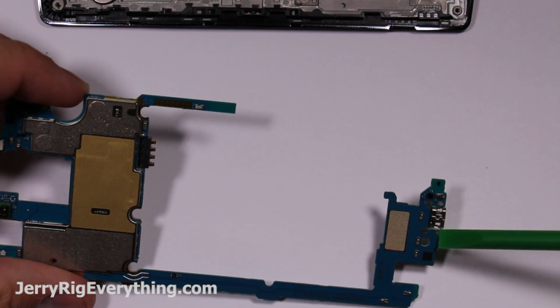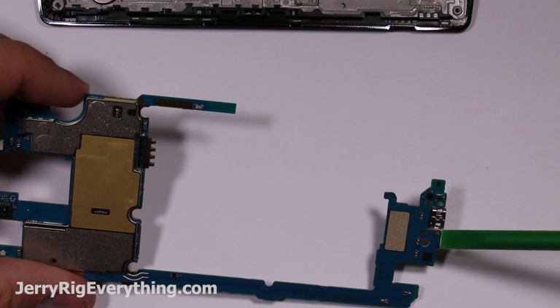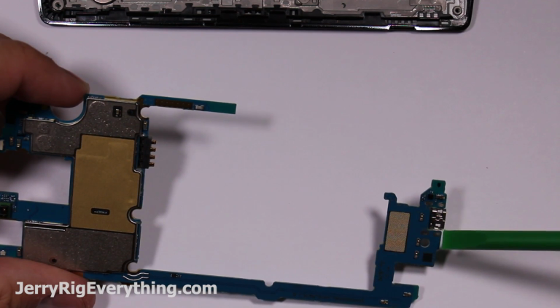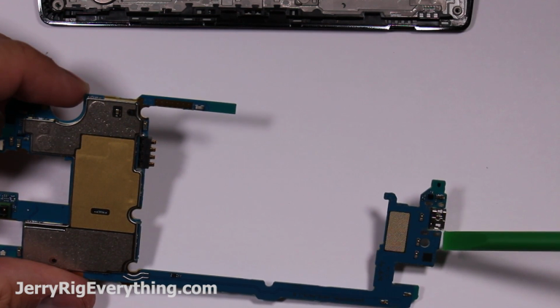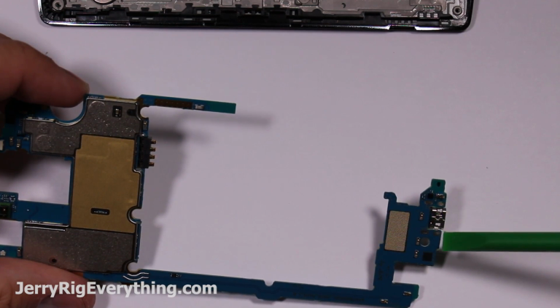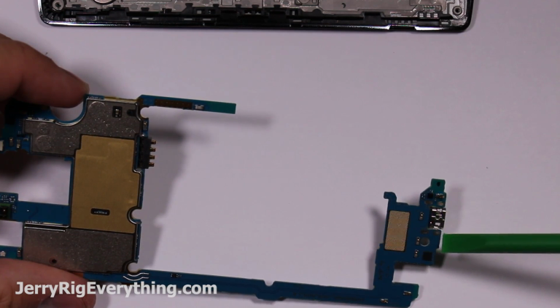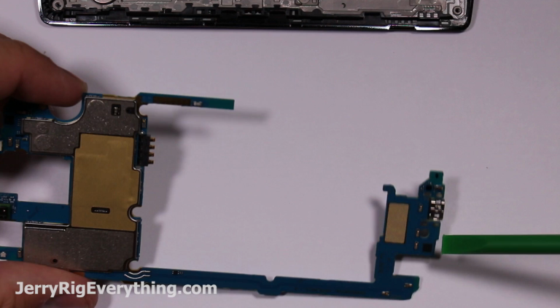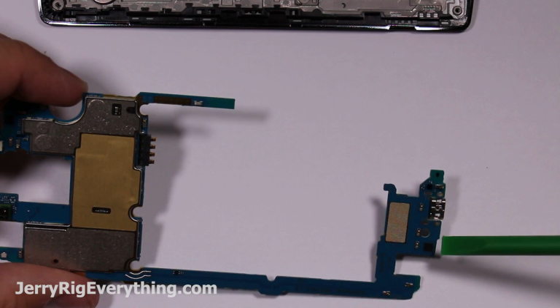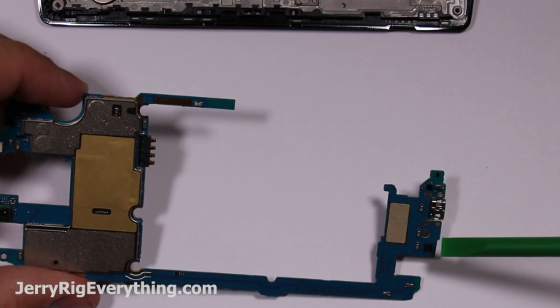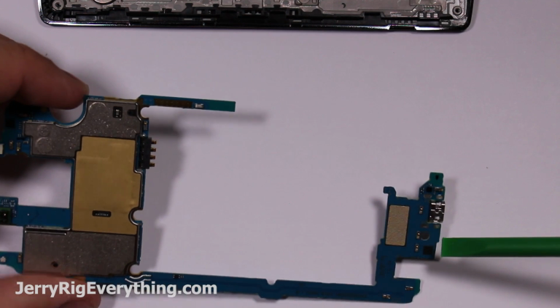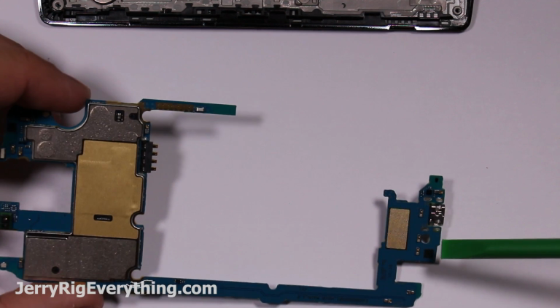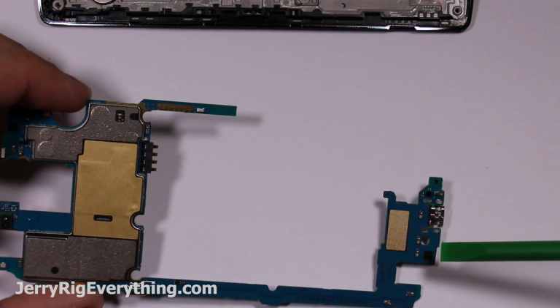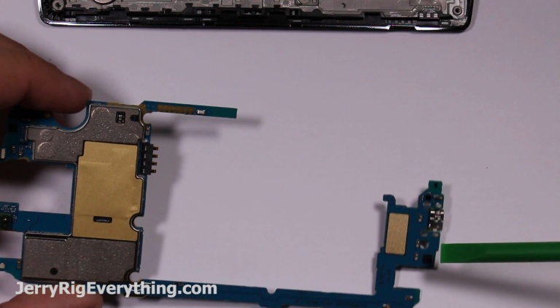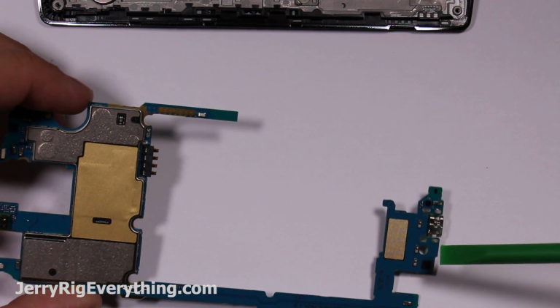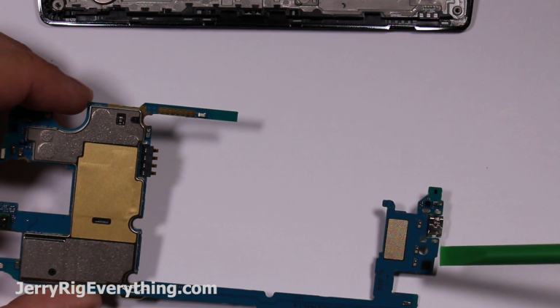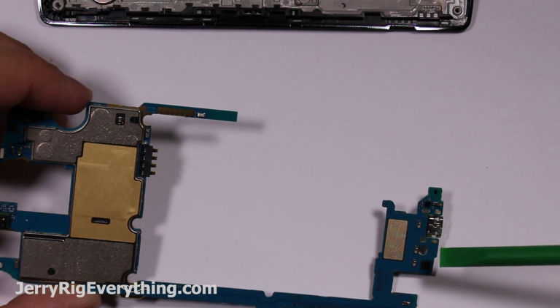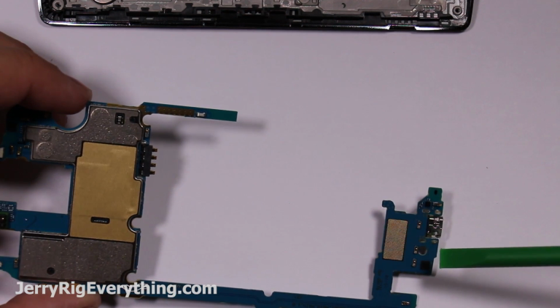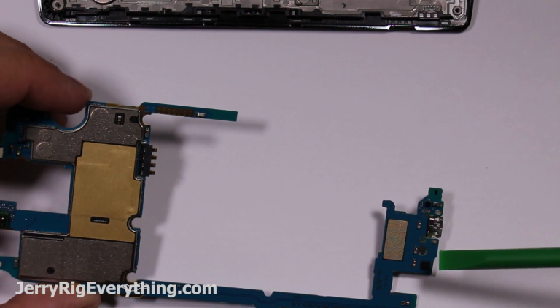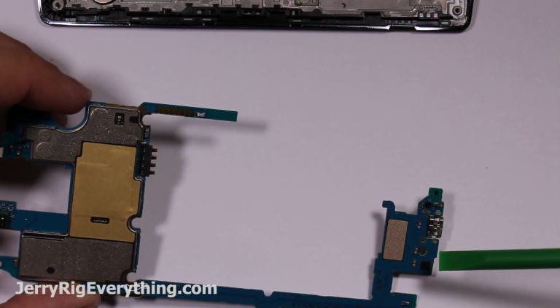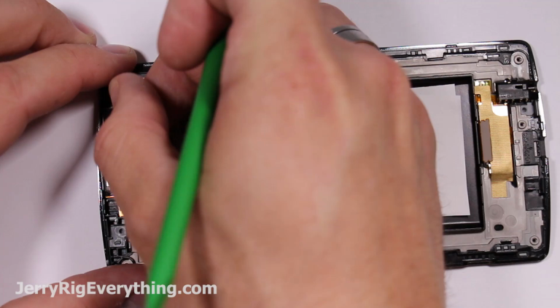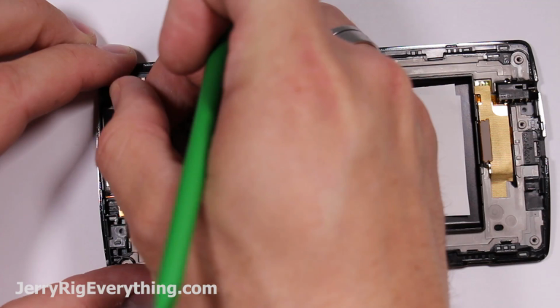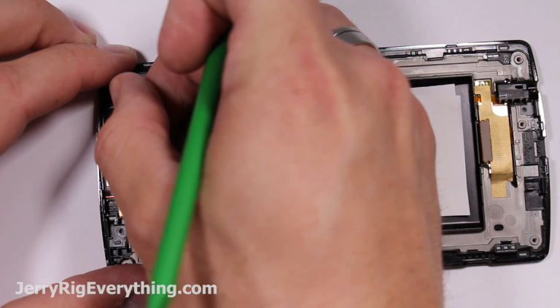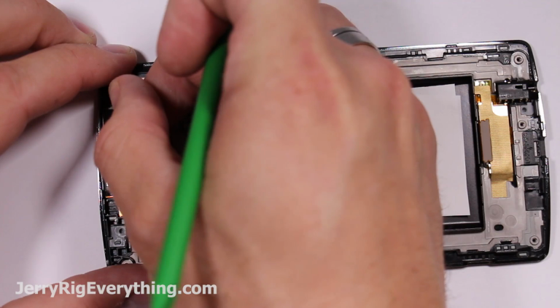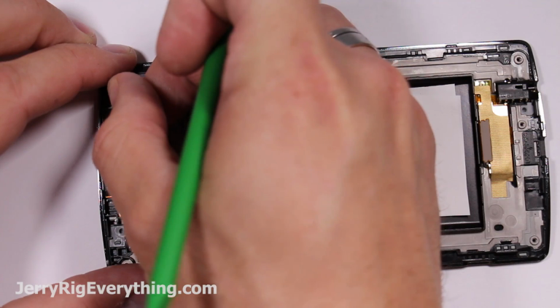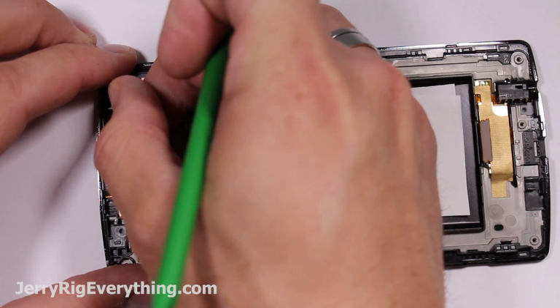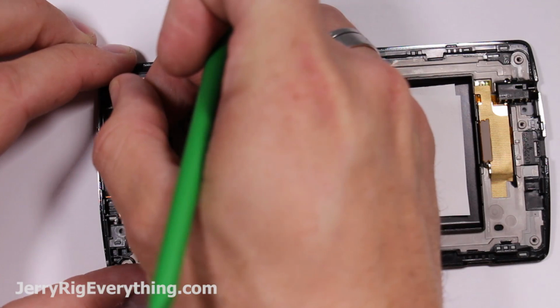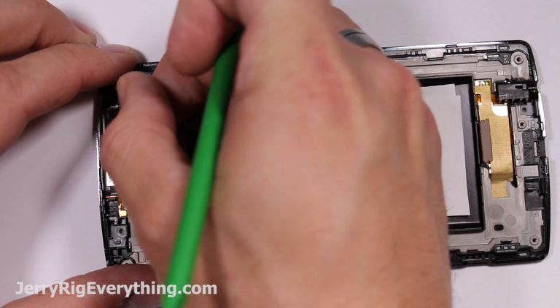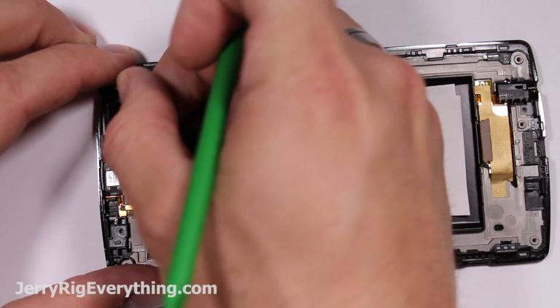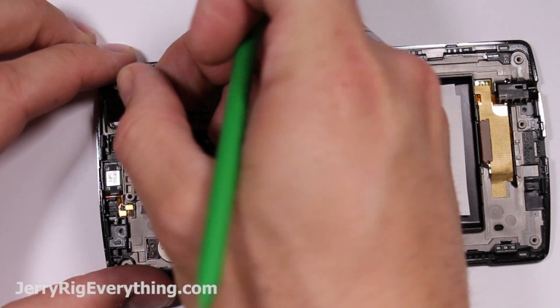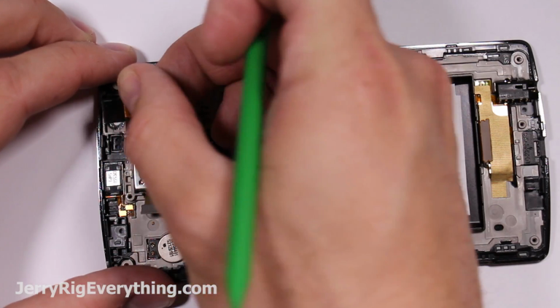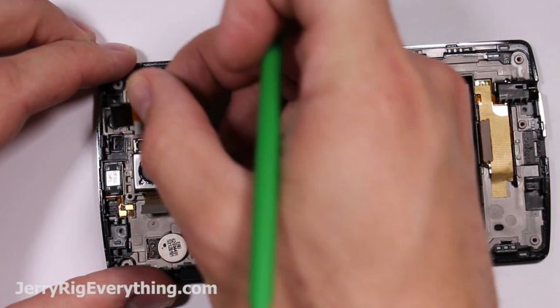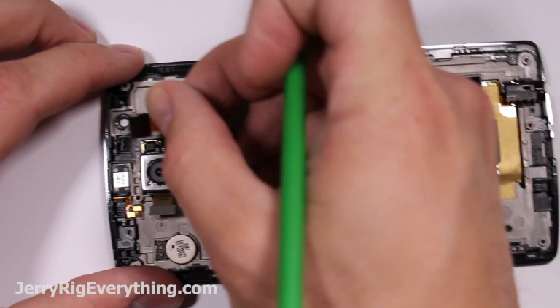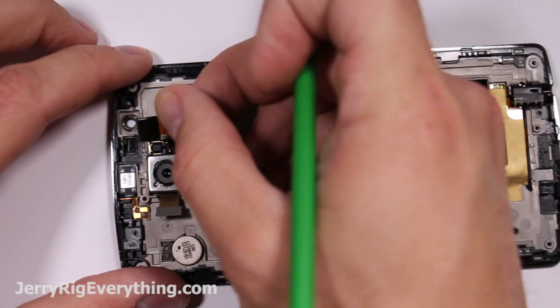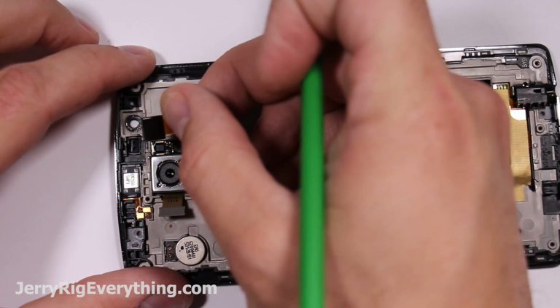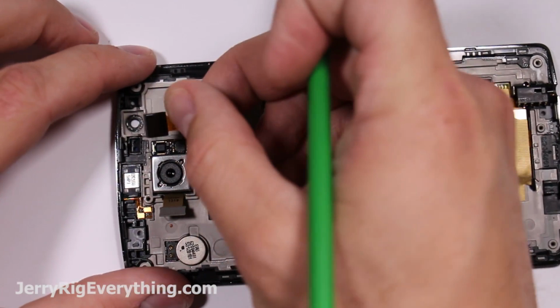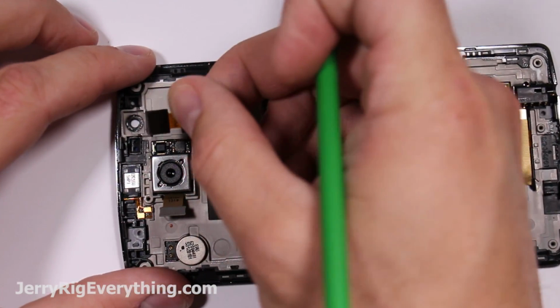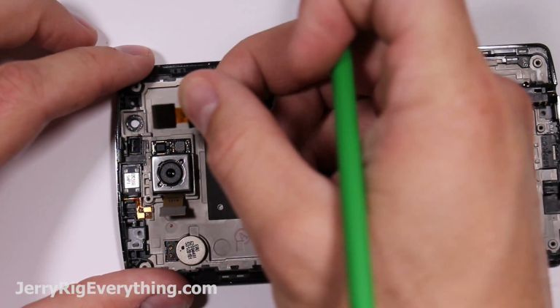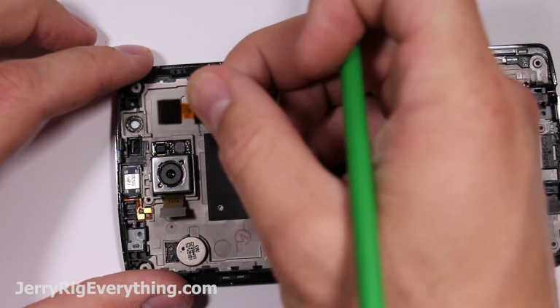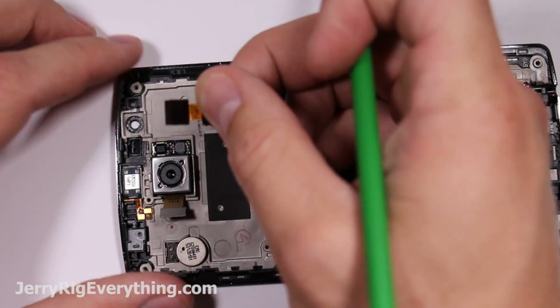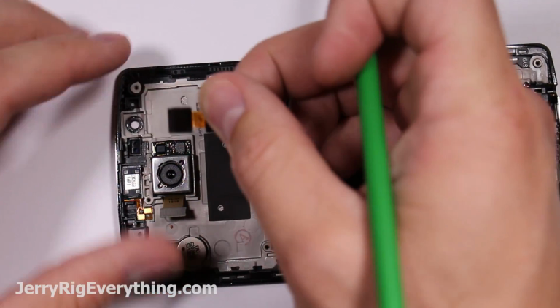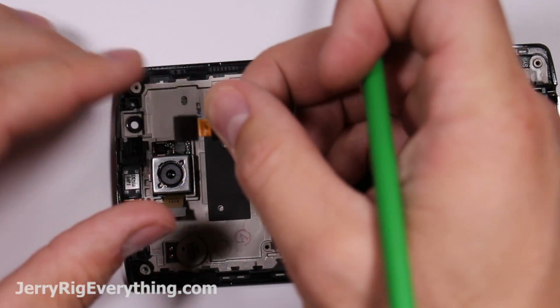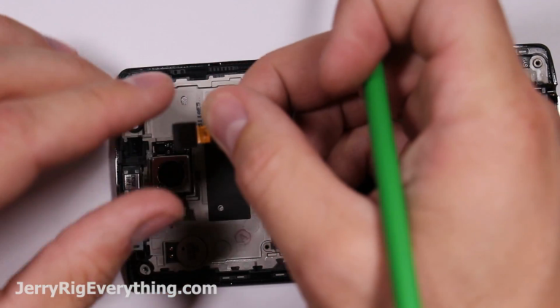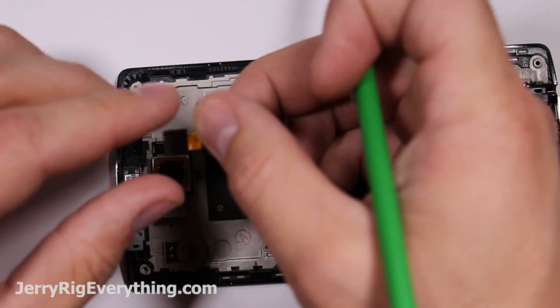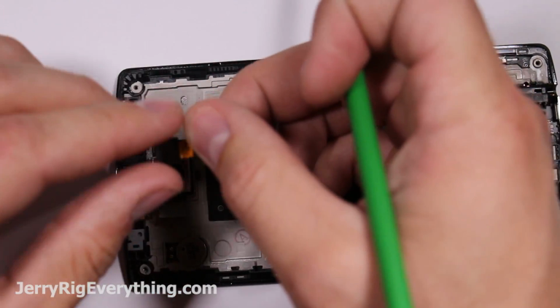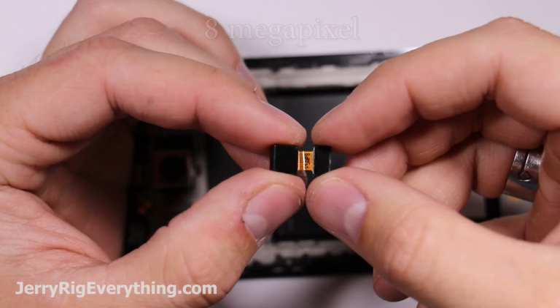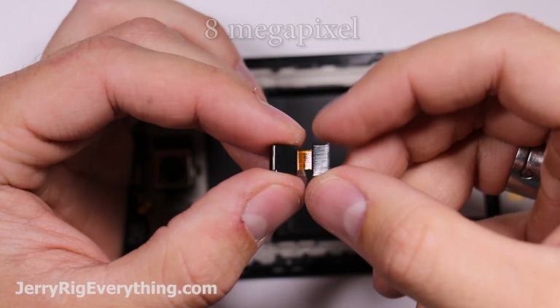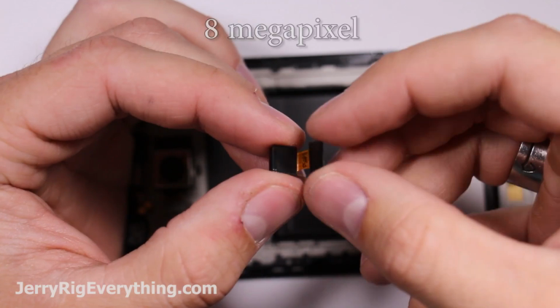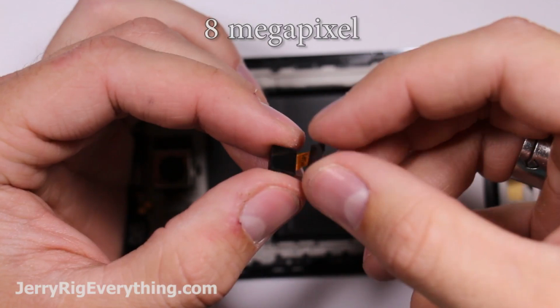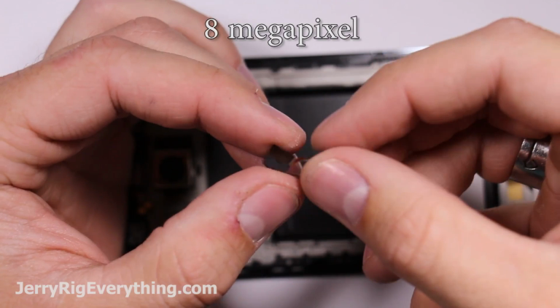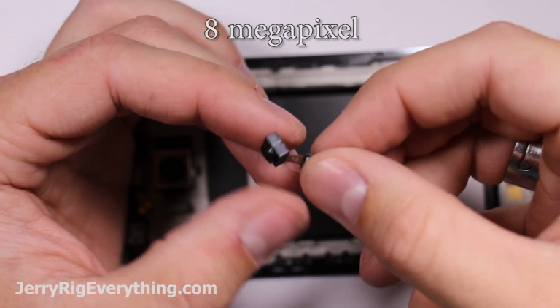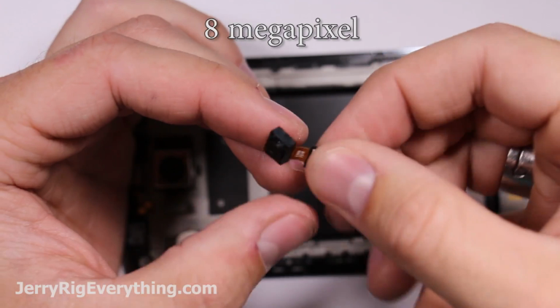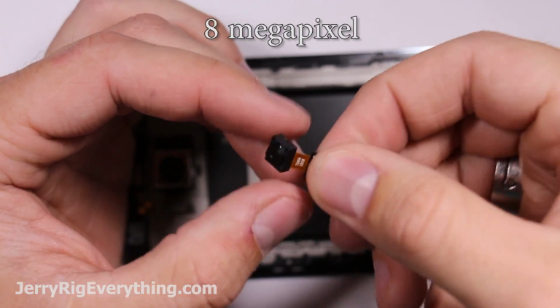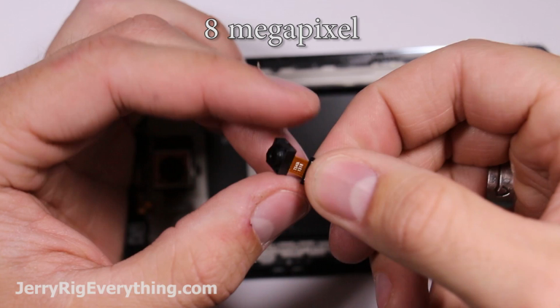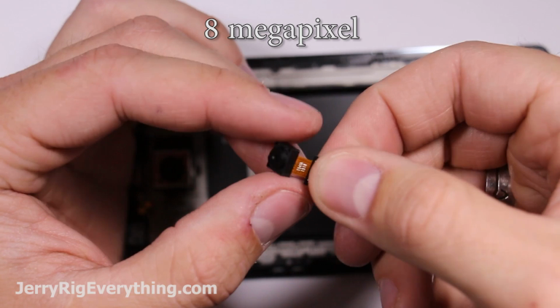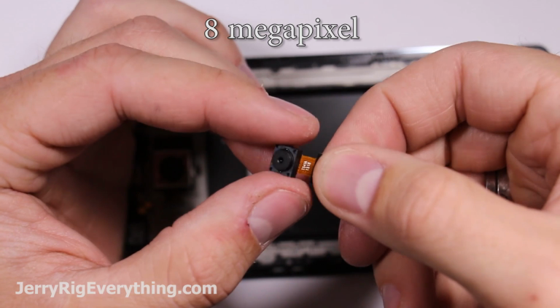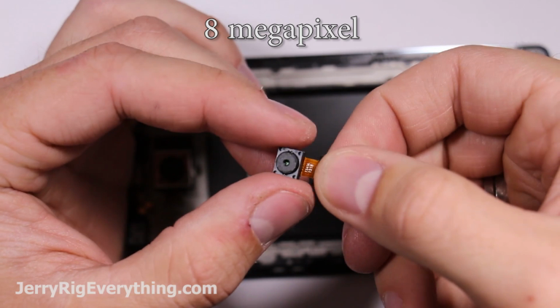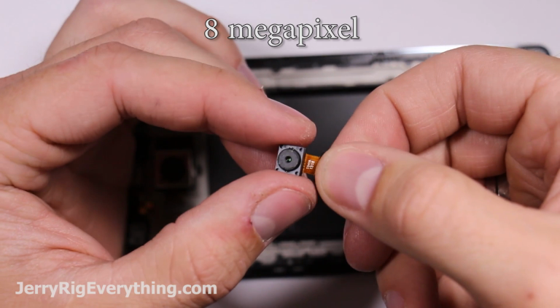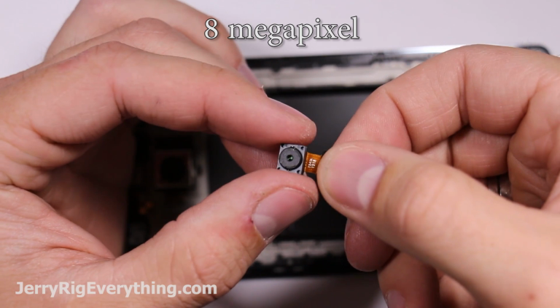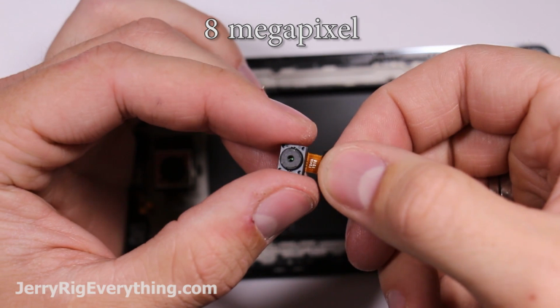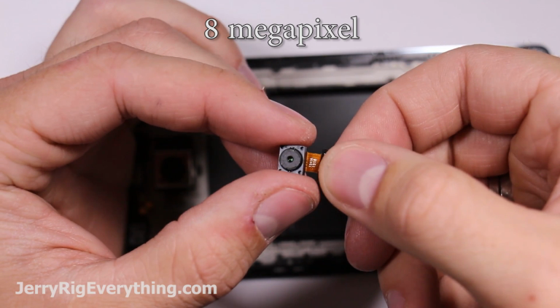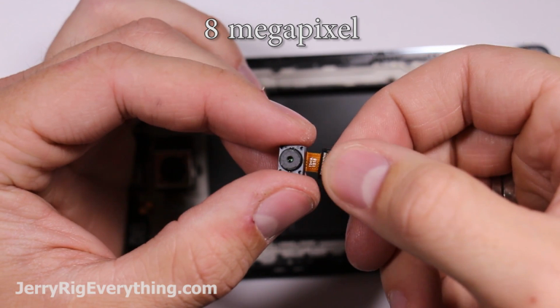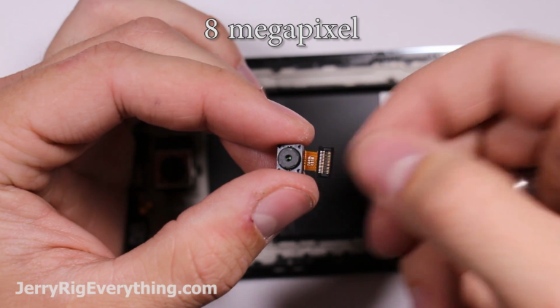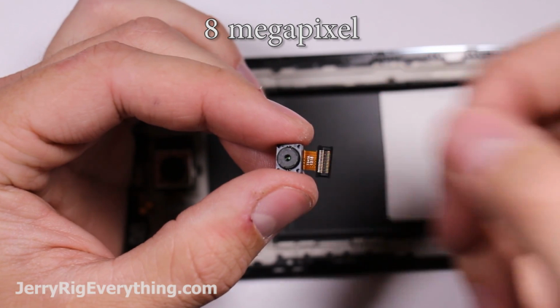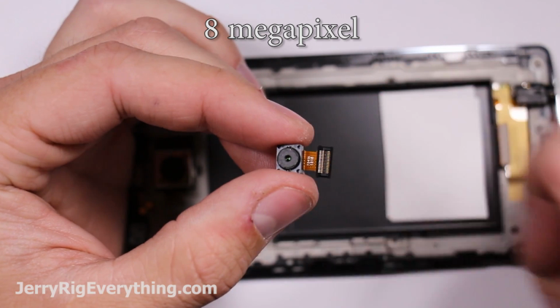You might be able to replace them if you had some micro soldering tools, but that's beyond the scope of a normal person's capabilities, so we're going to skip over that.